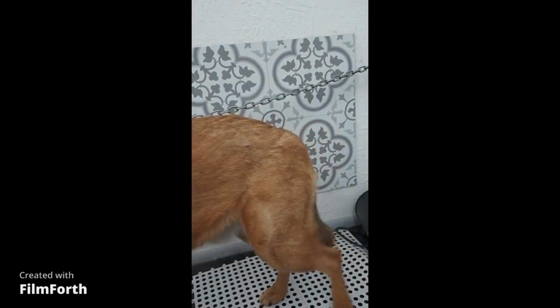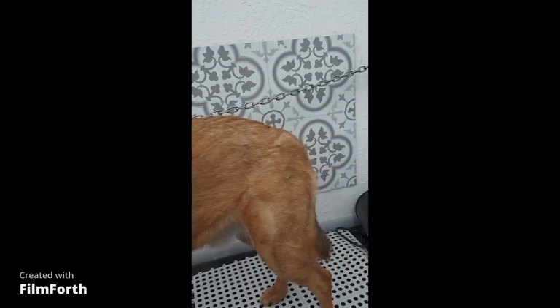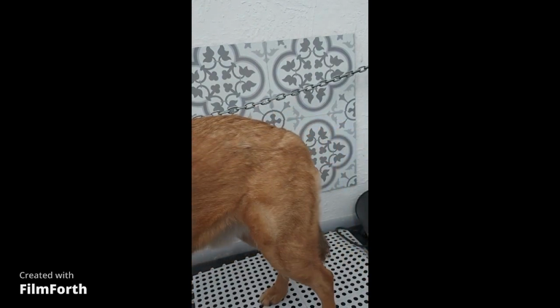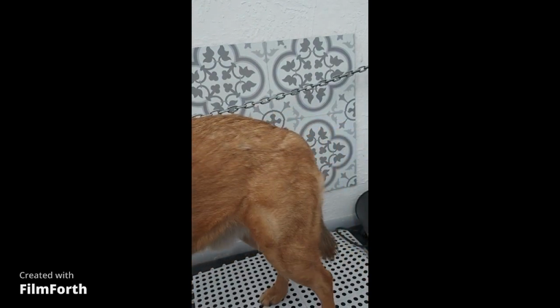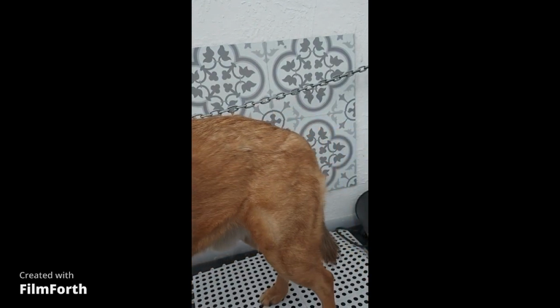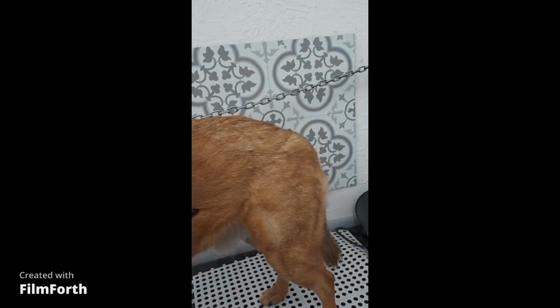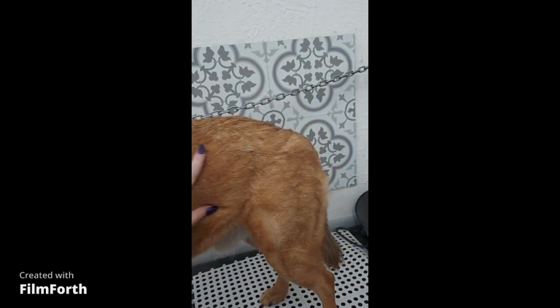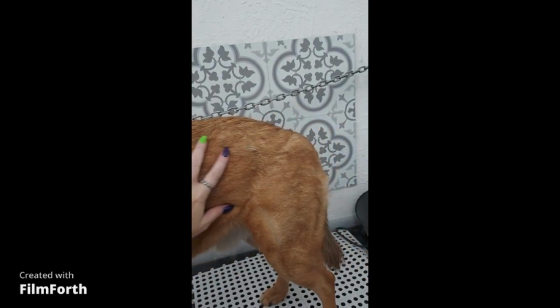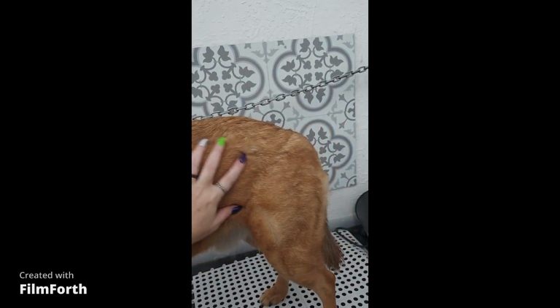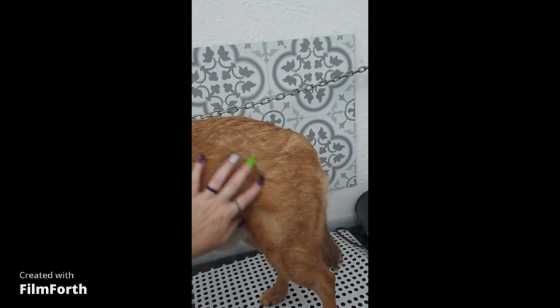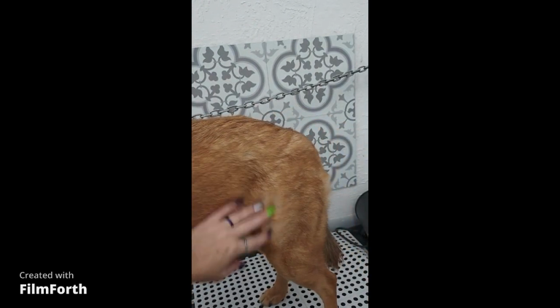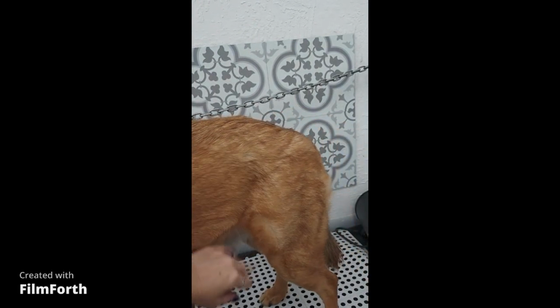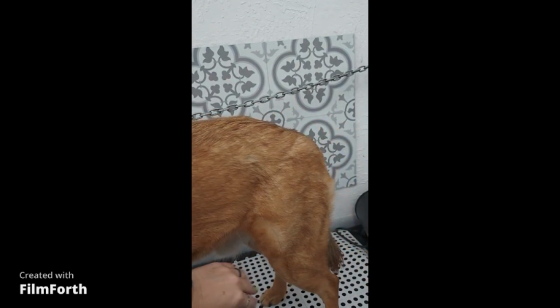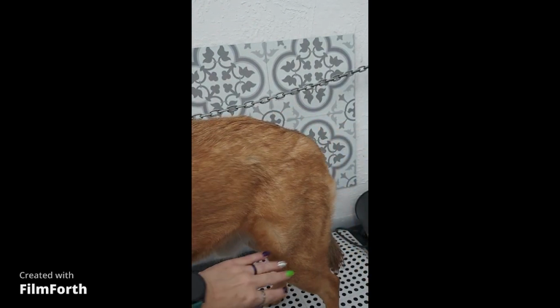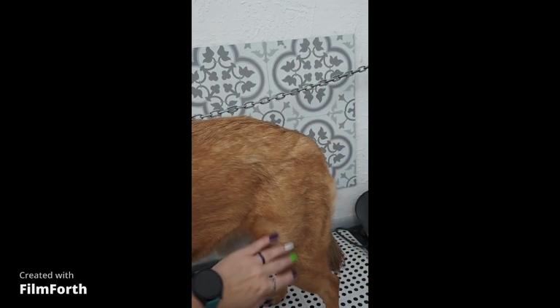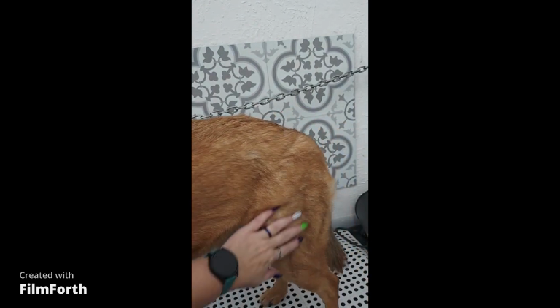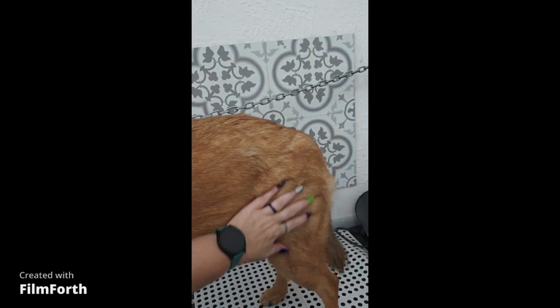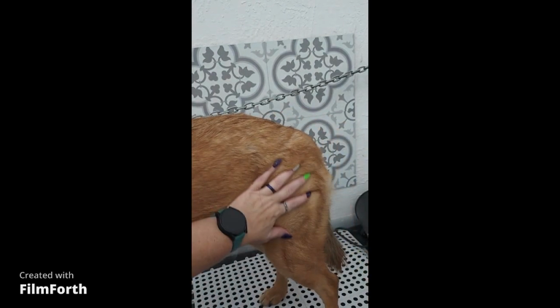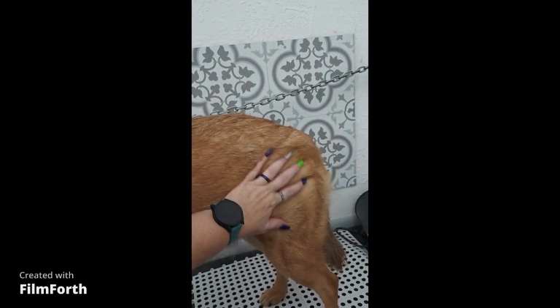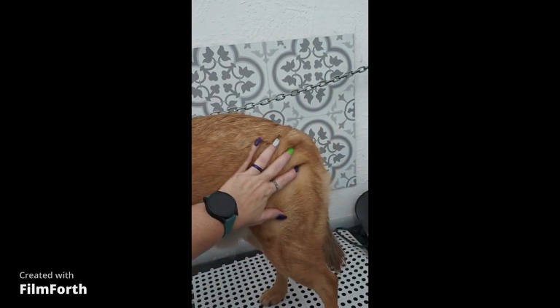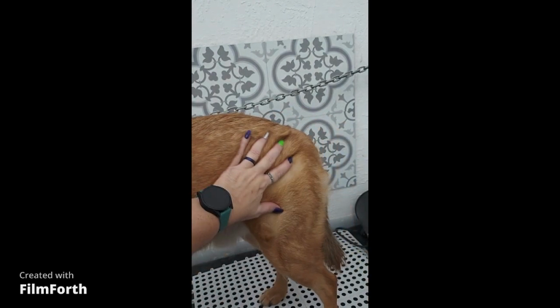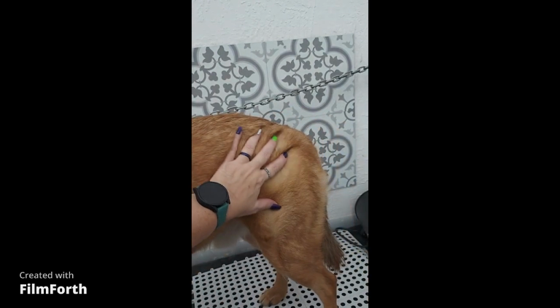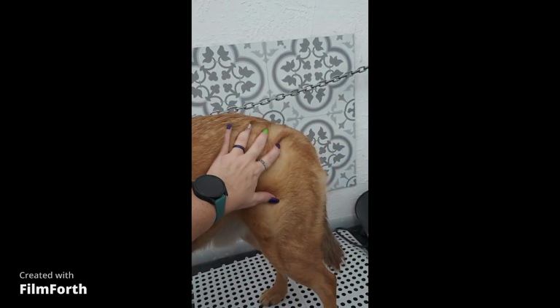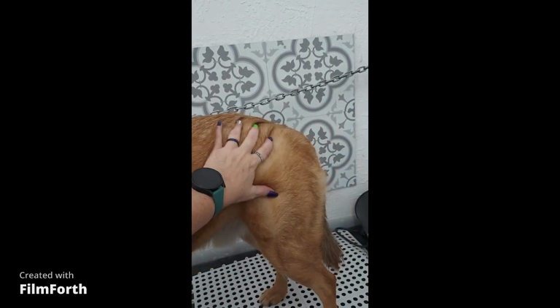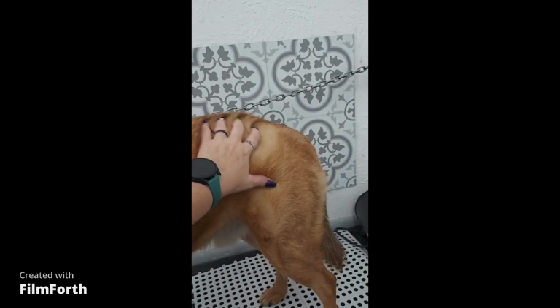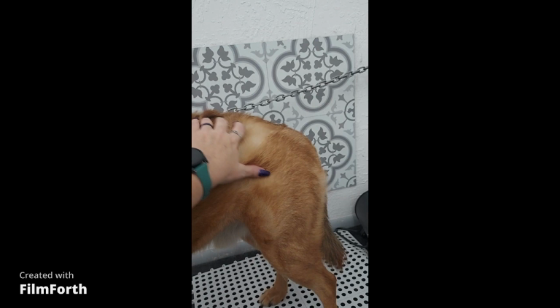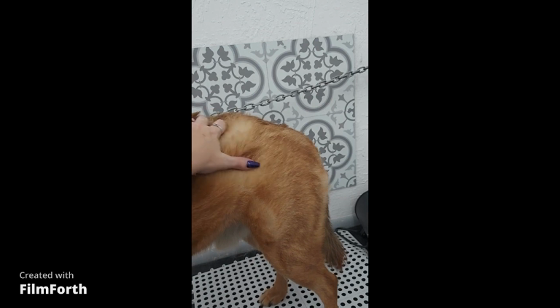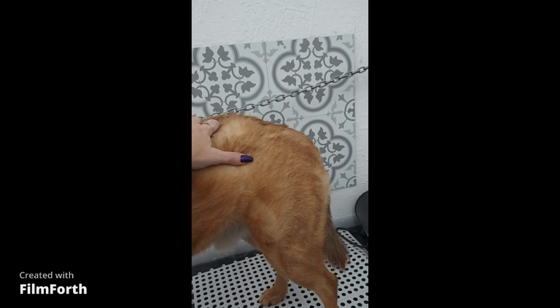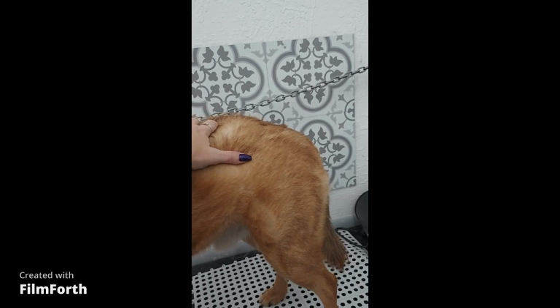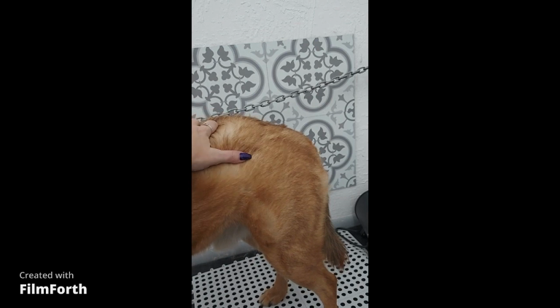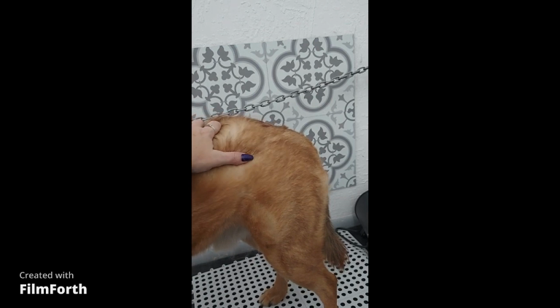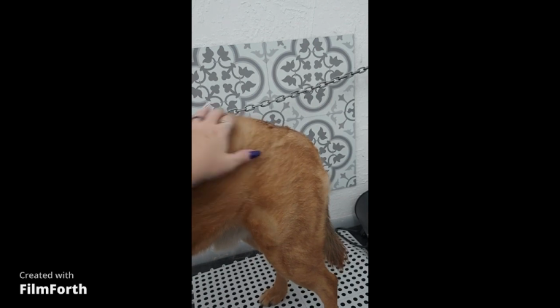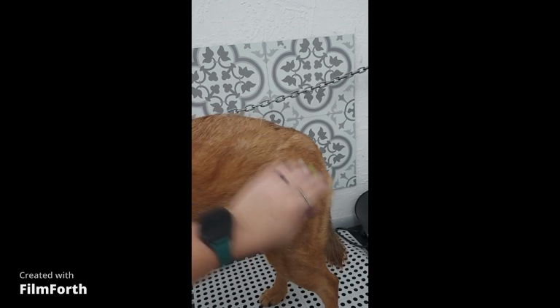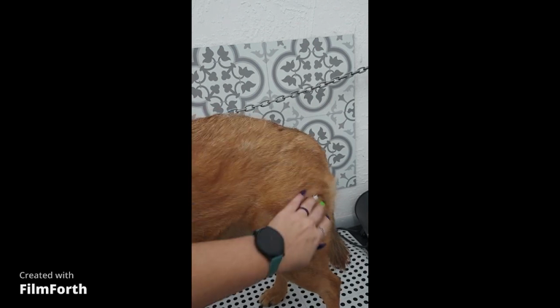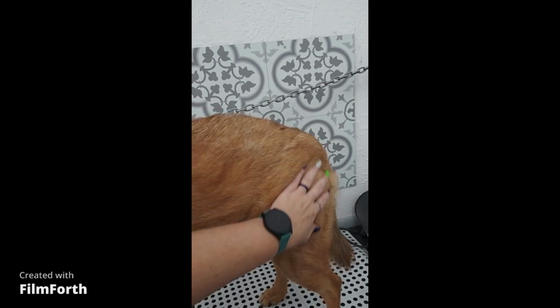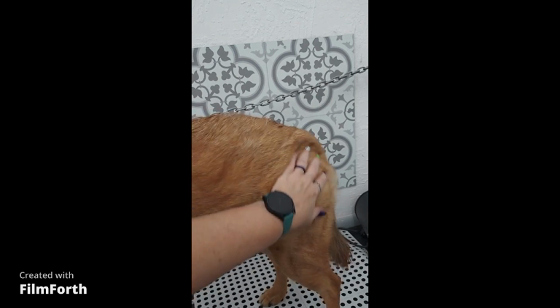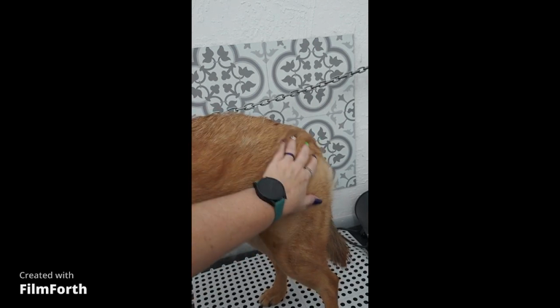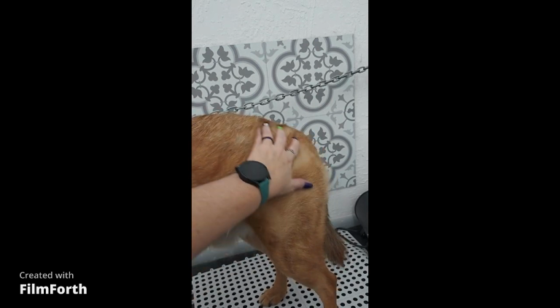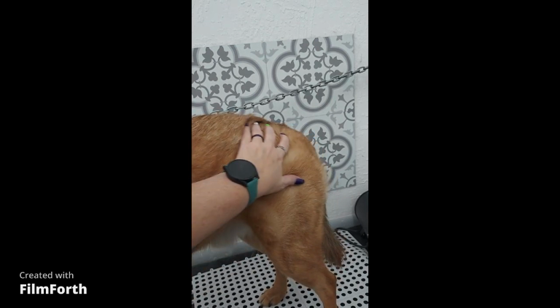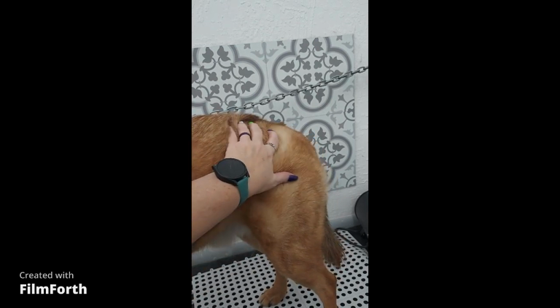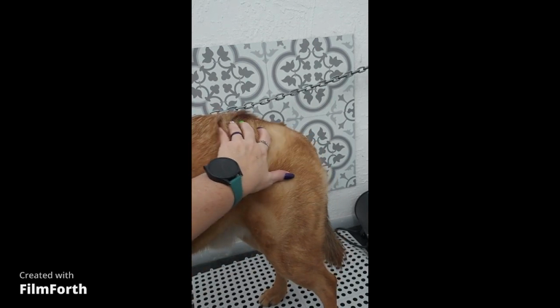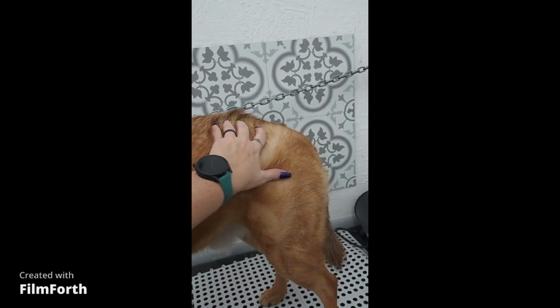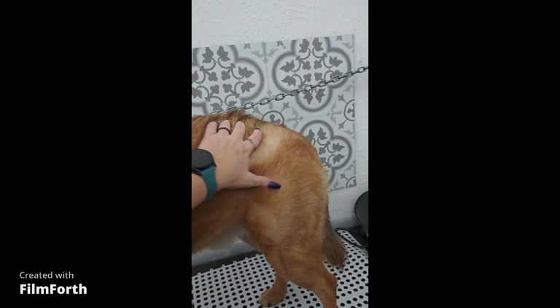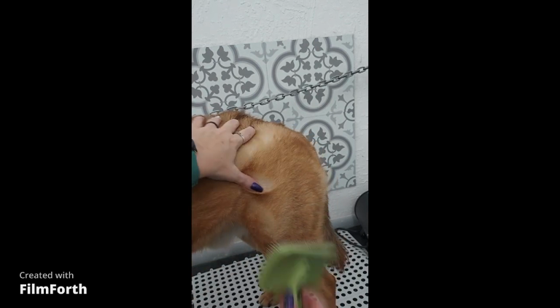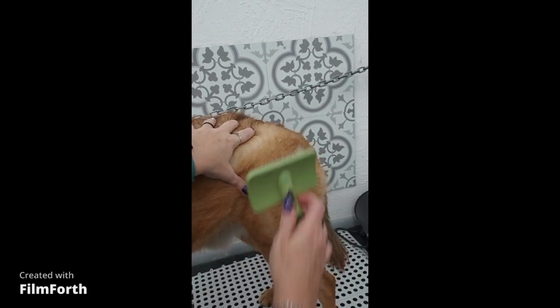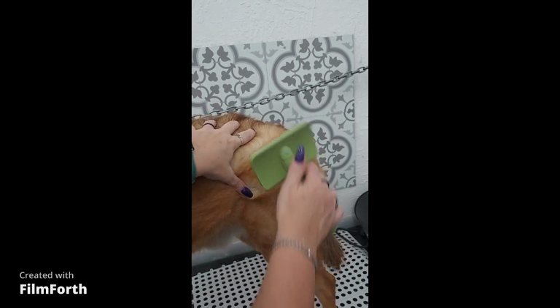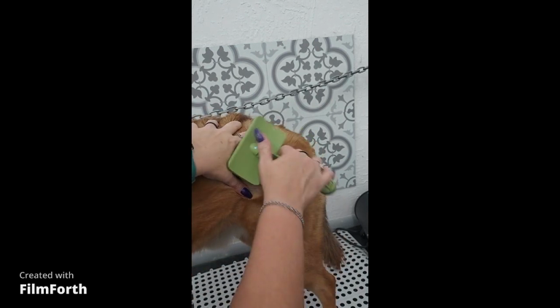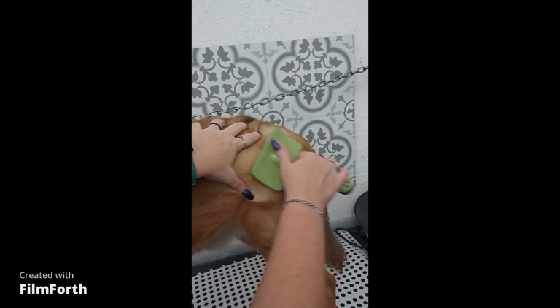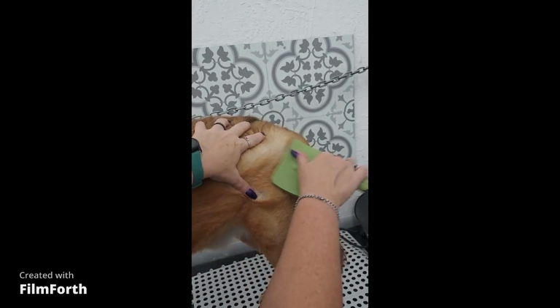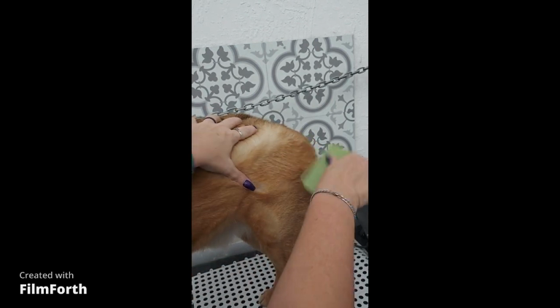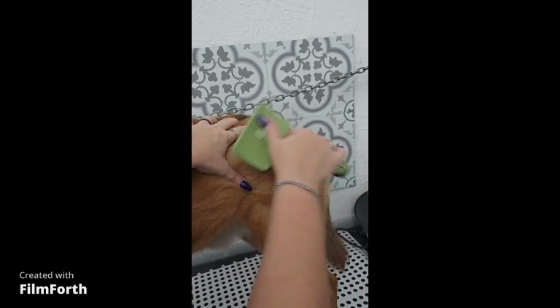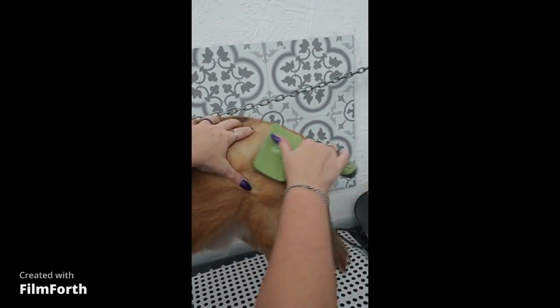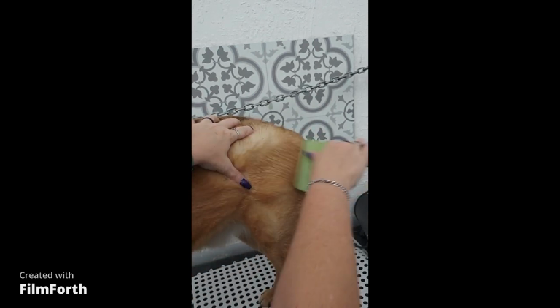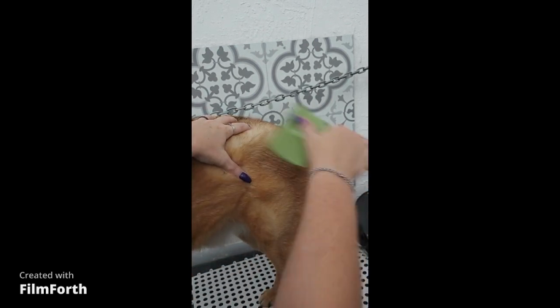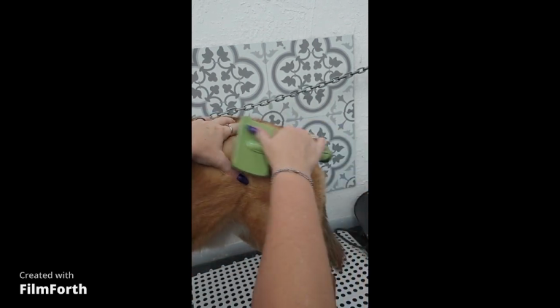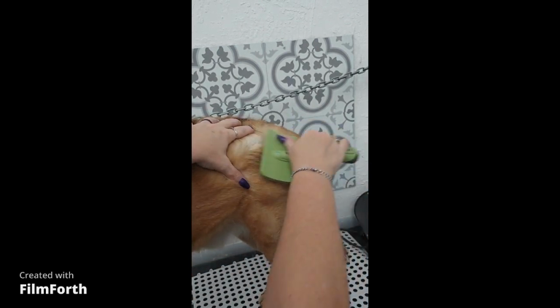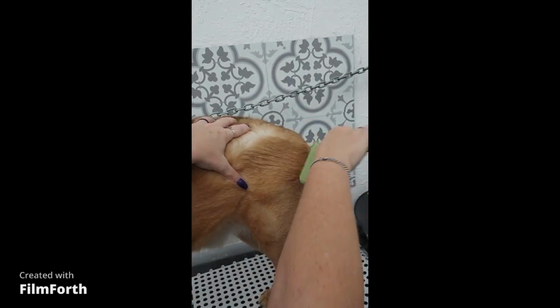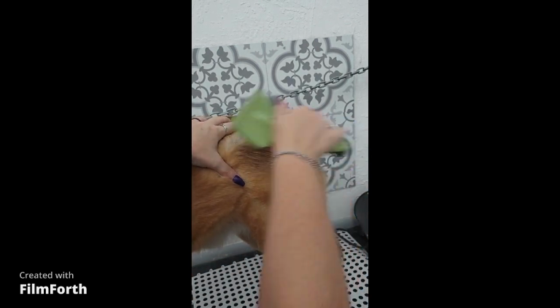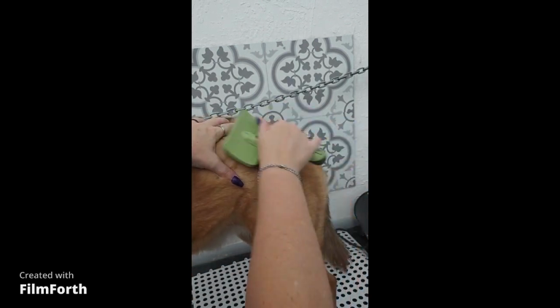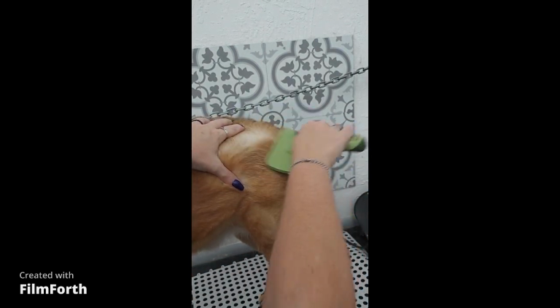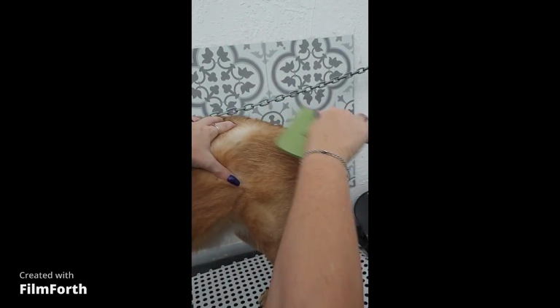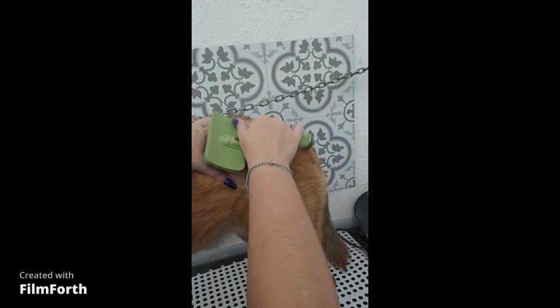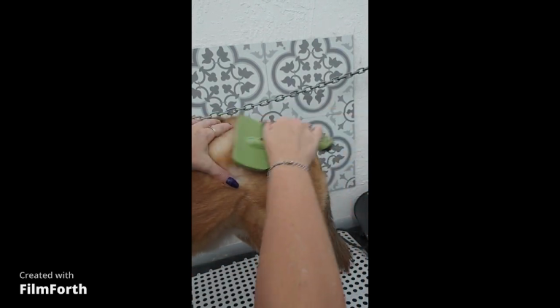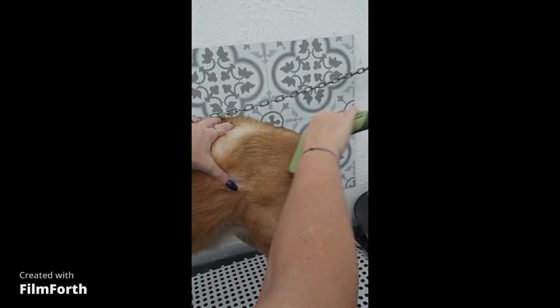Once every dog is completely brushed out, I will go back over their entire body with a fine tooth comb to make sure that I have removed as much hair as I can.